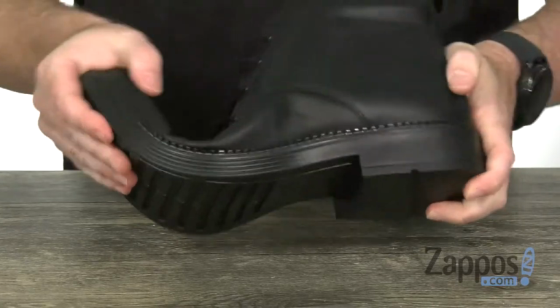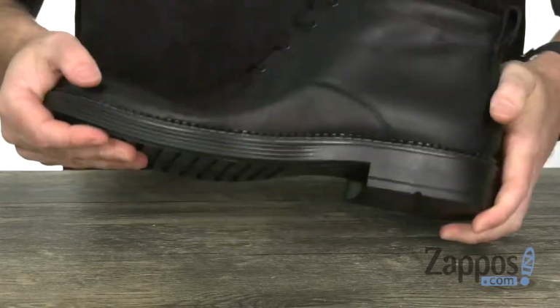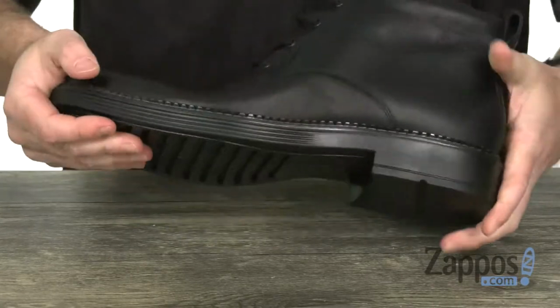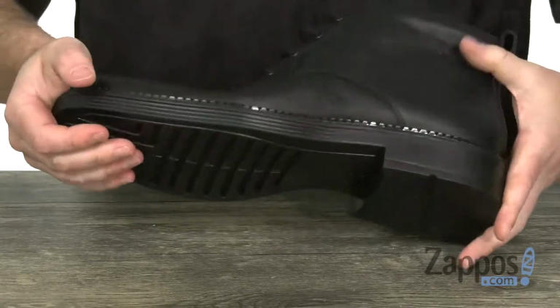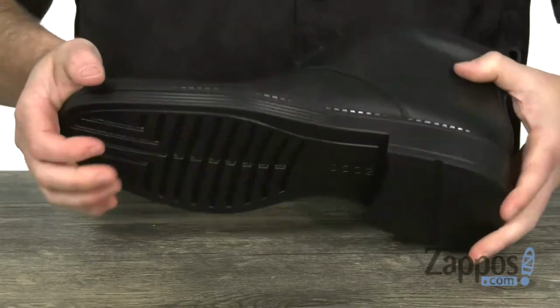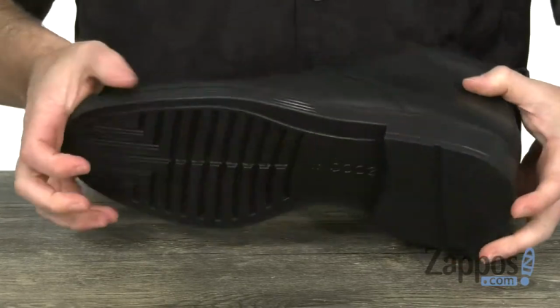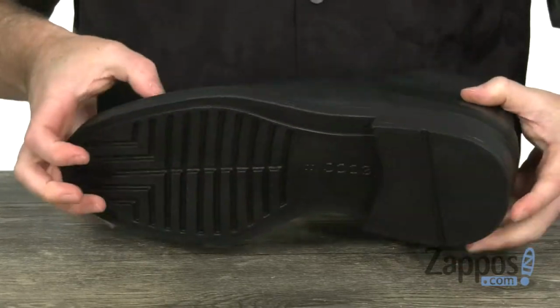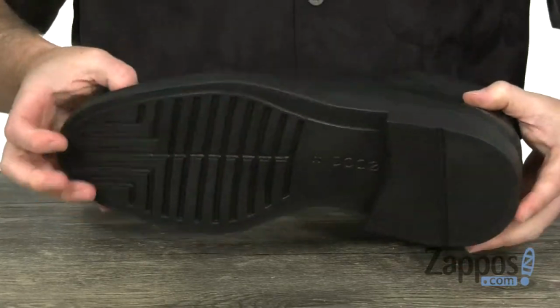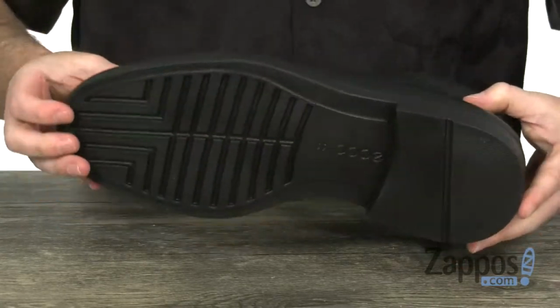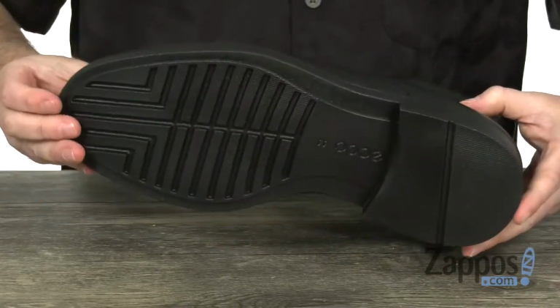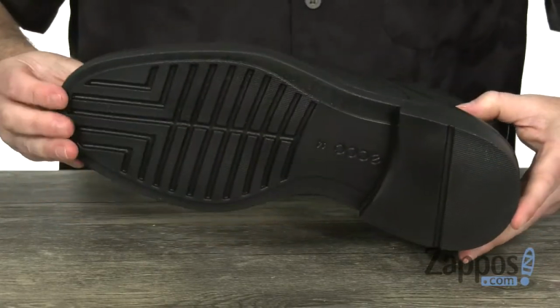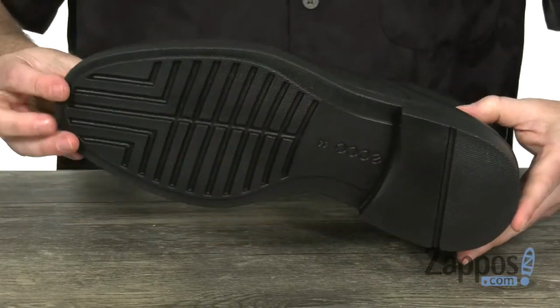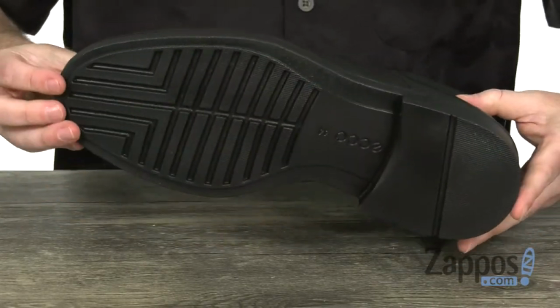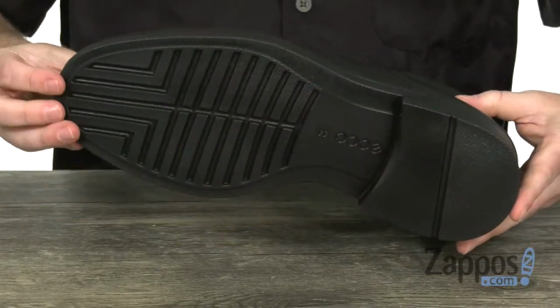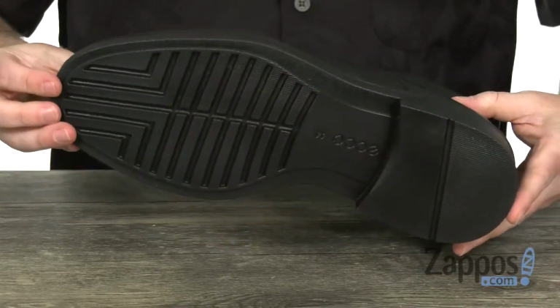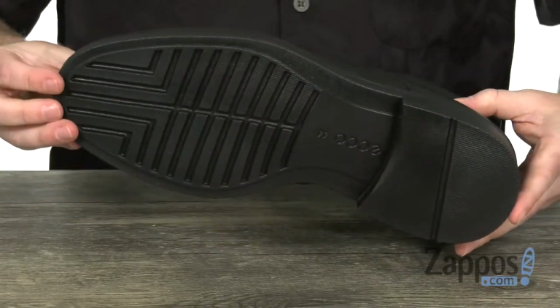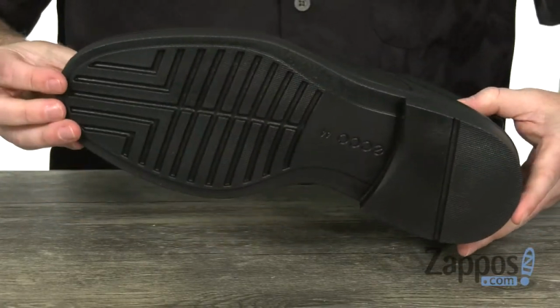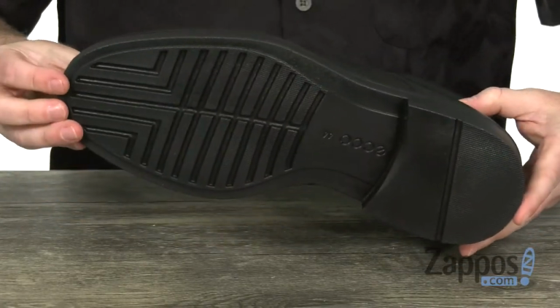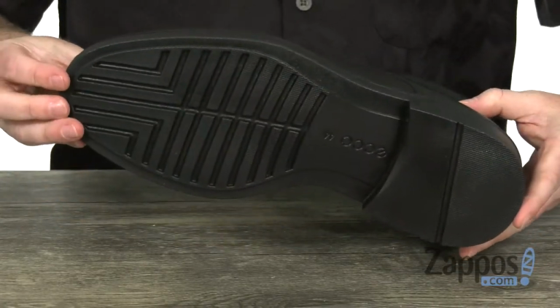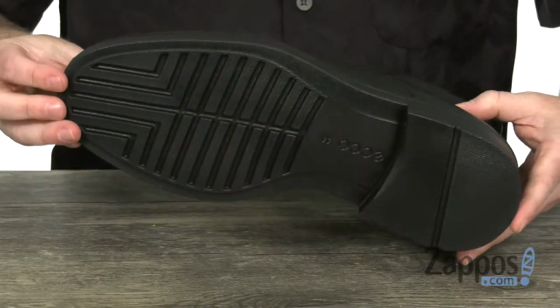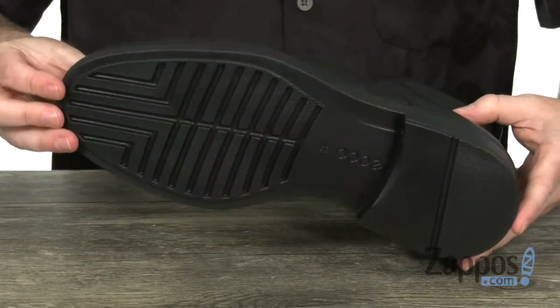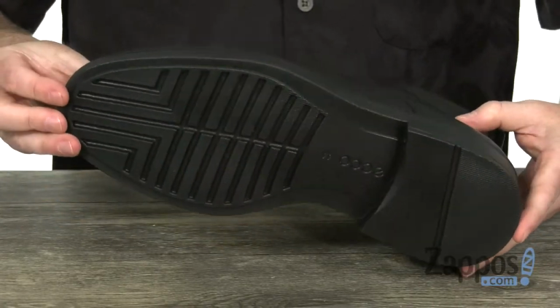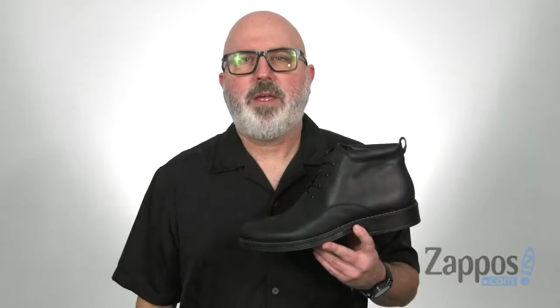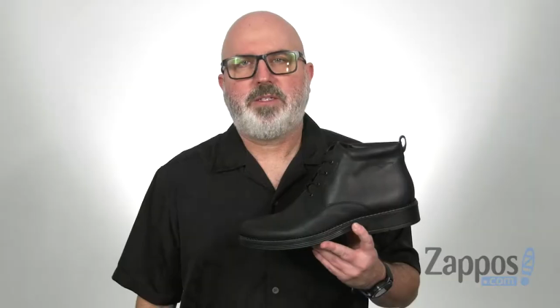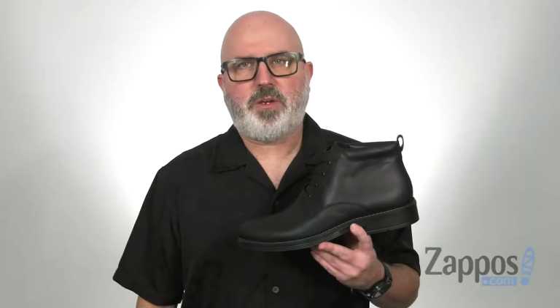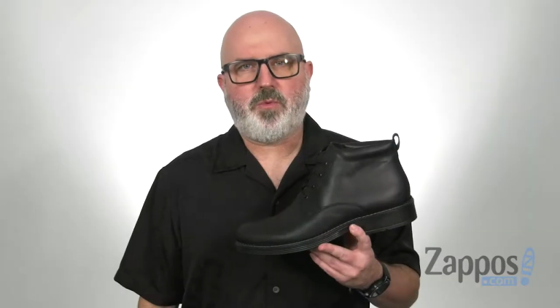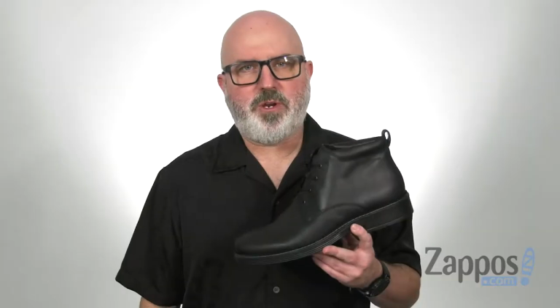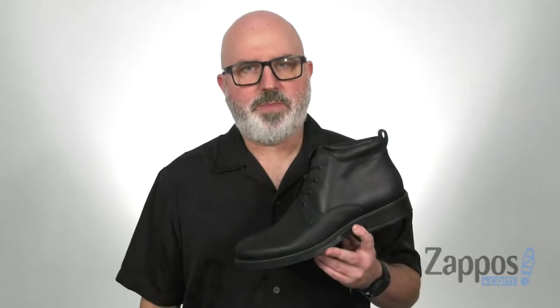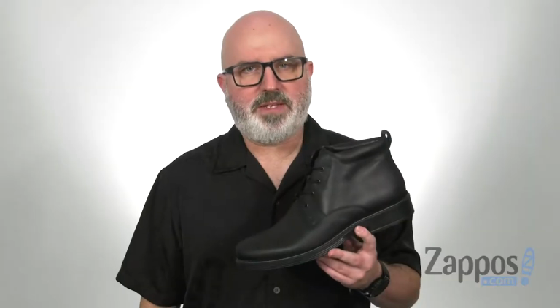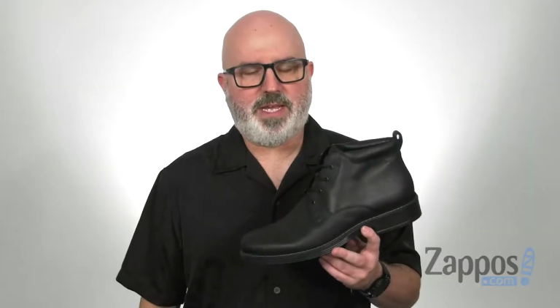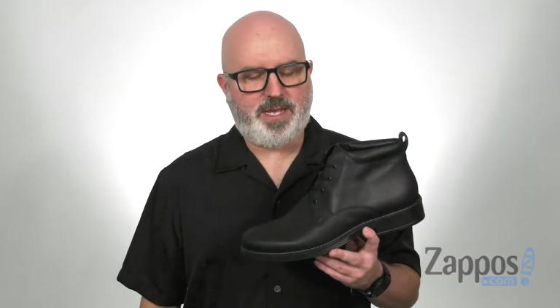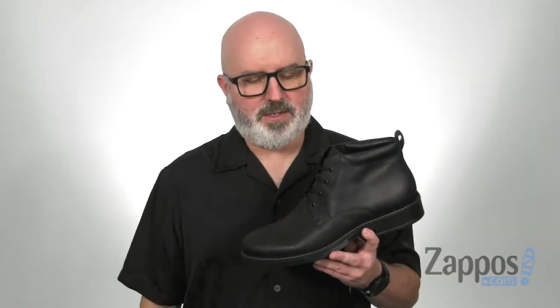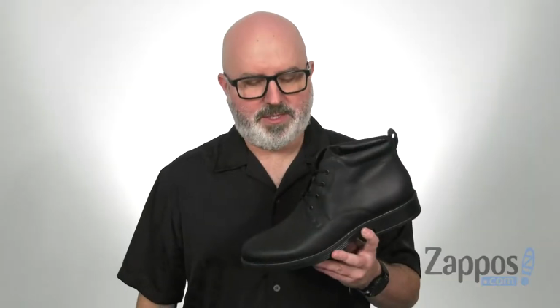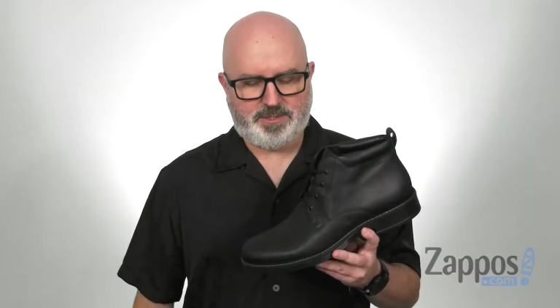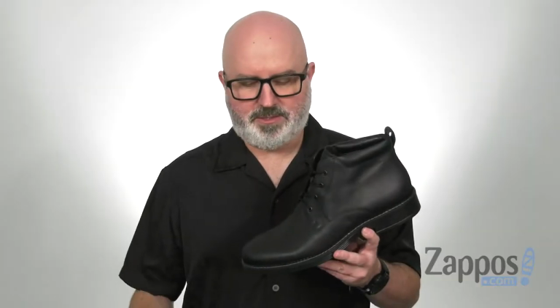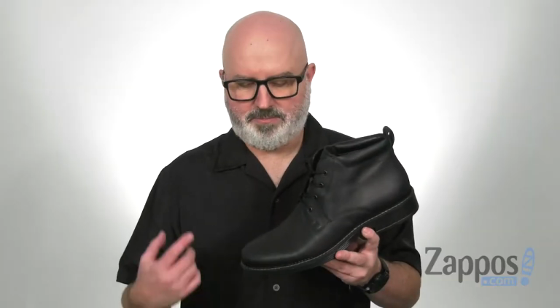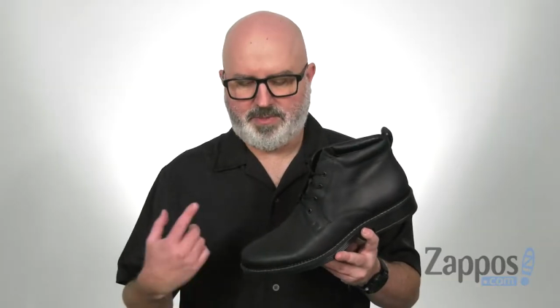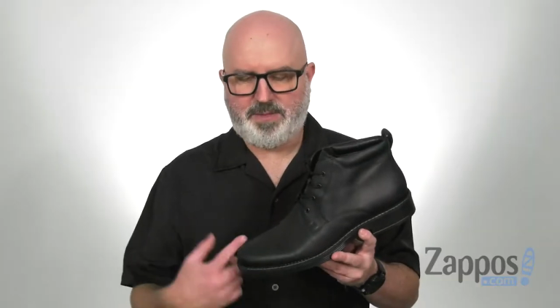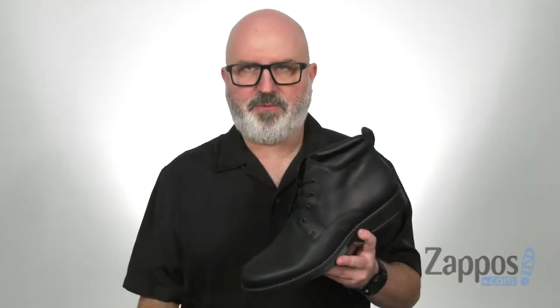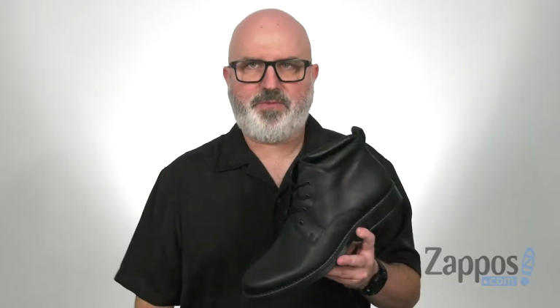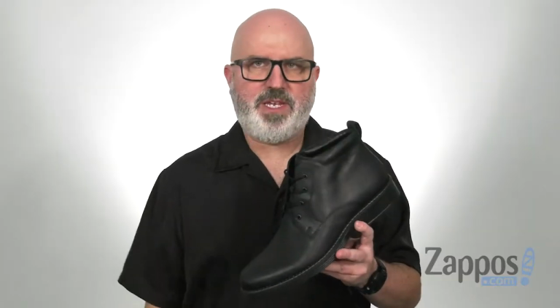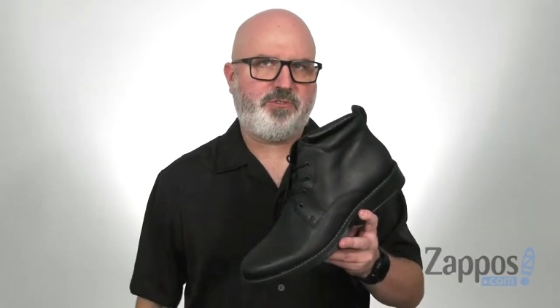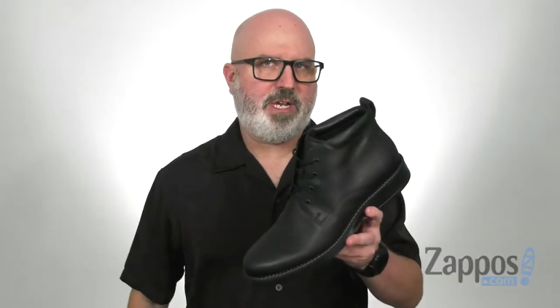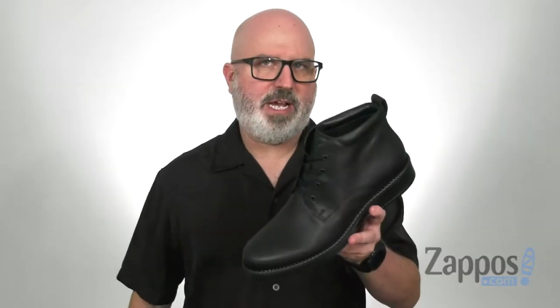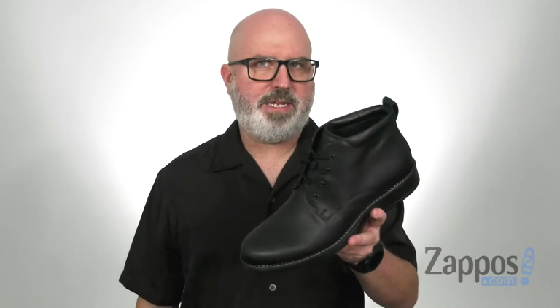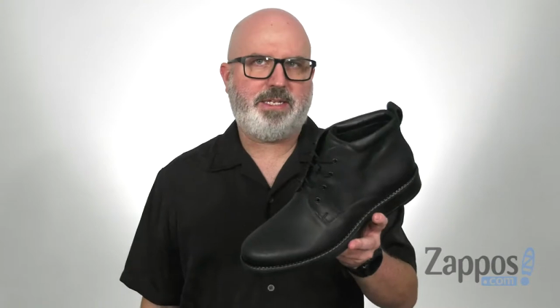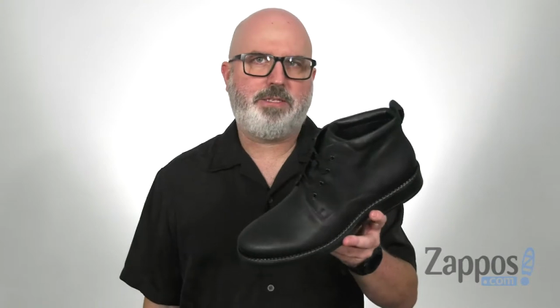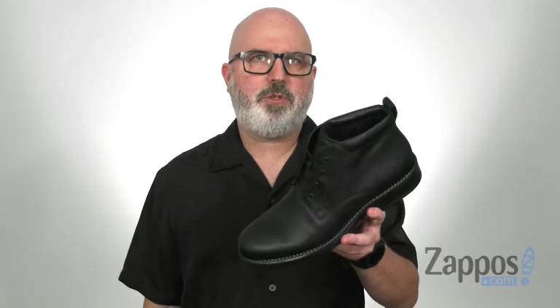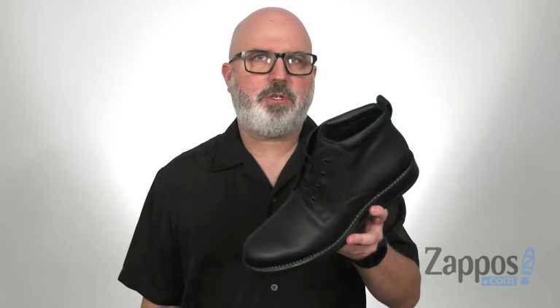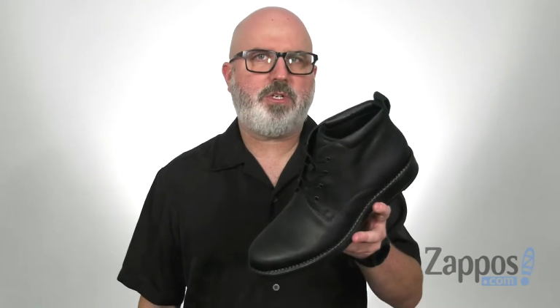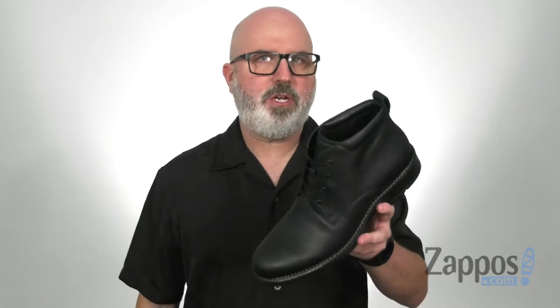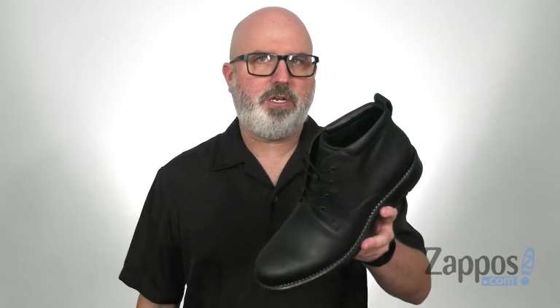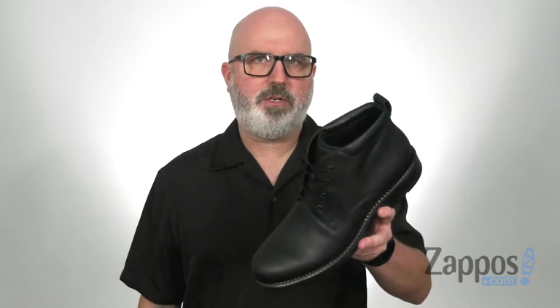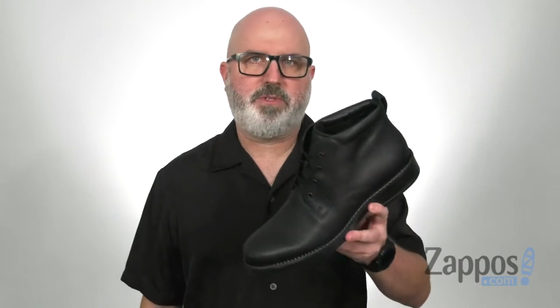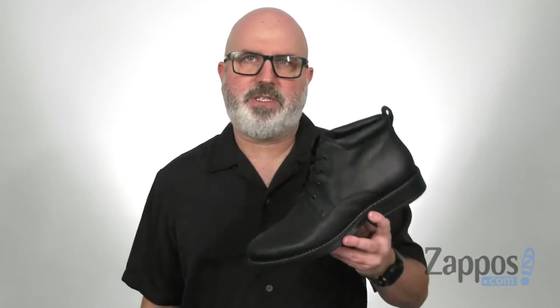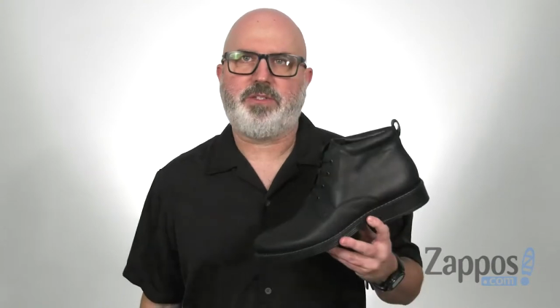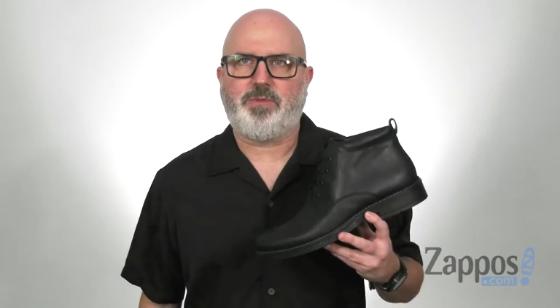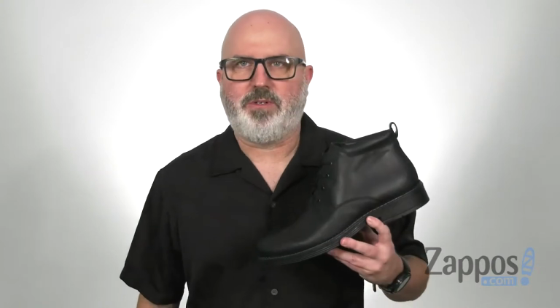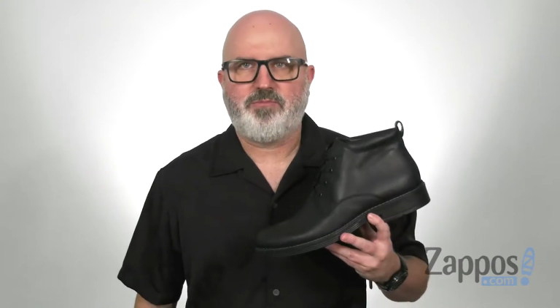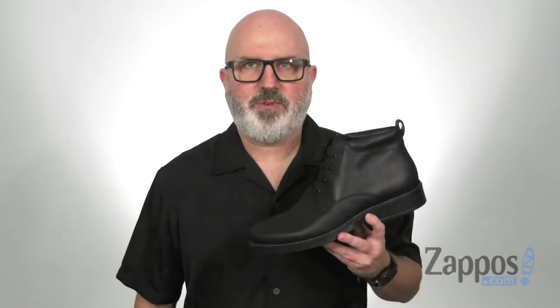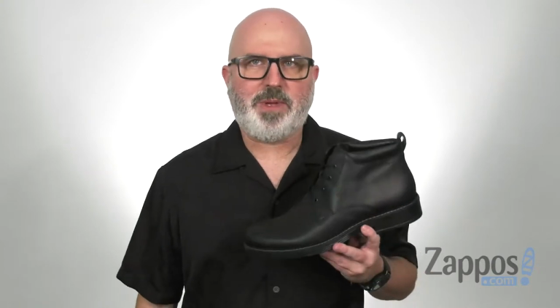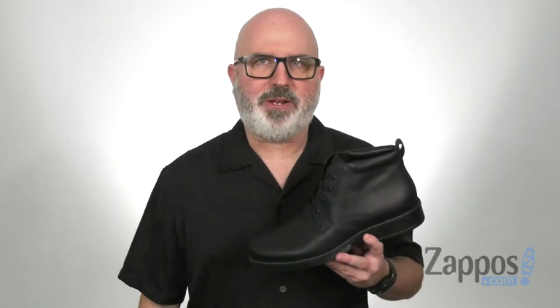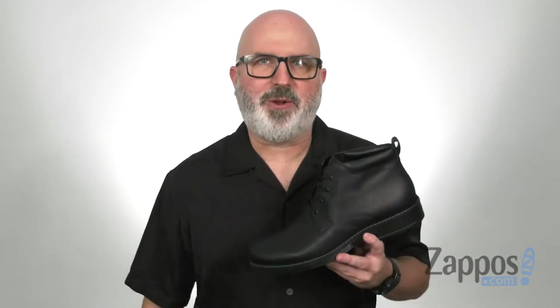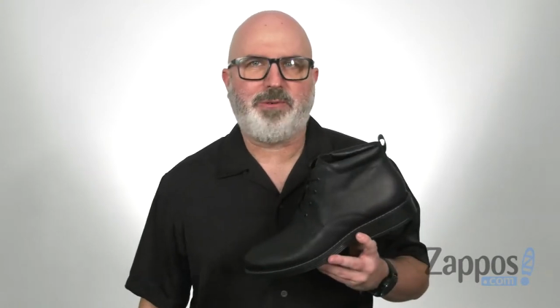It'll help you tackle the weather — don't worry about the elements, keep your feet dry and look good with this one from ECCO.